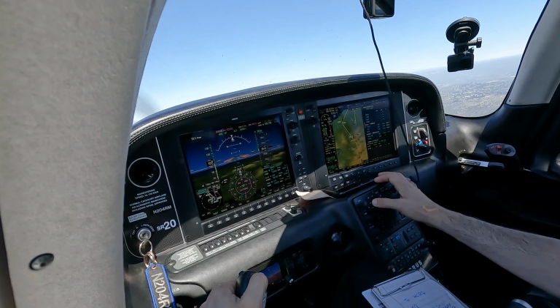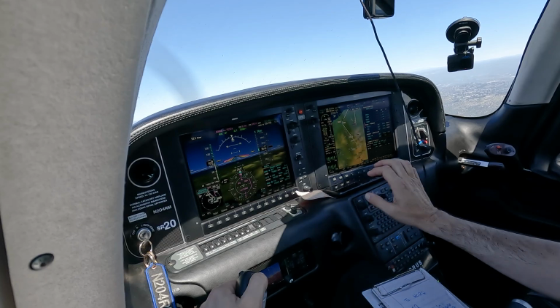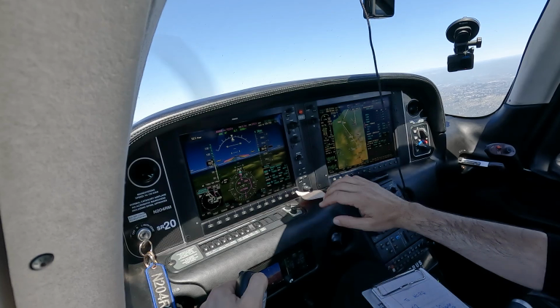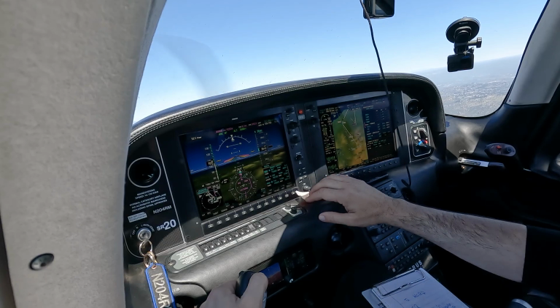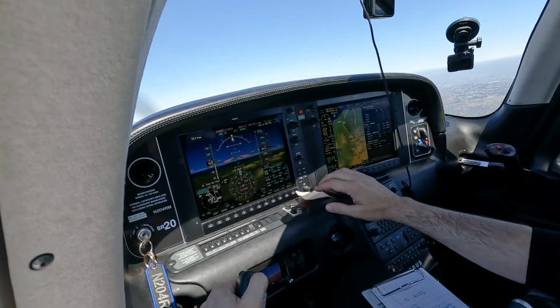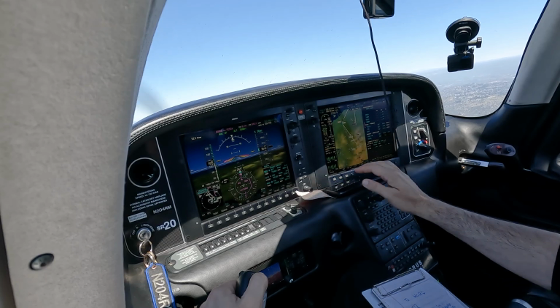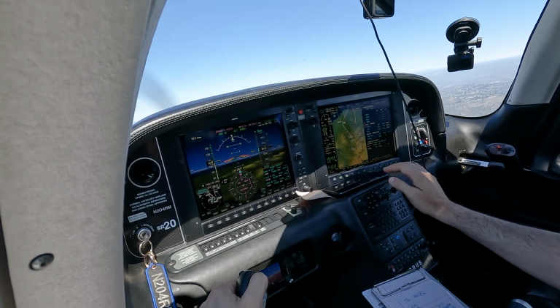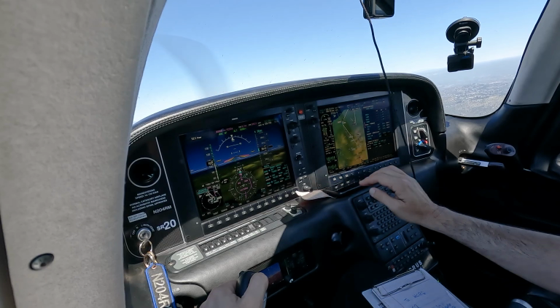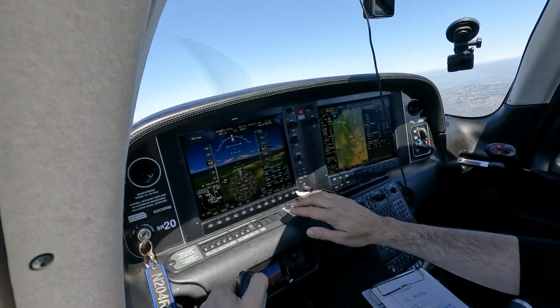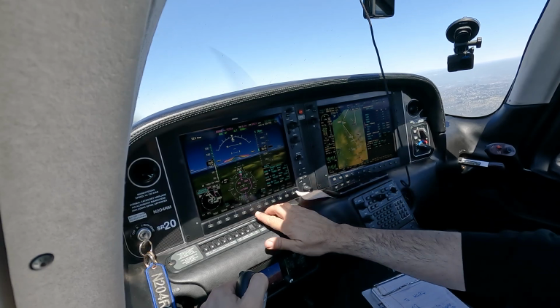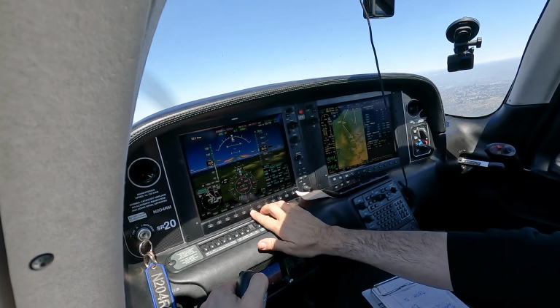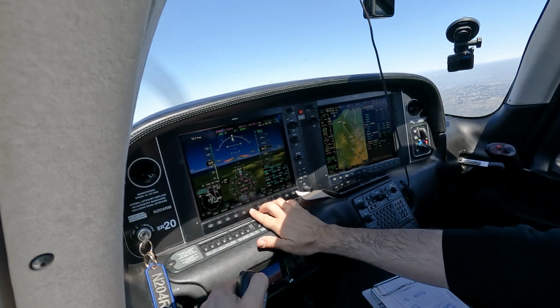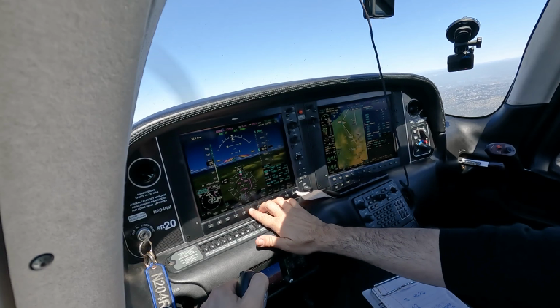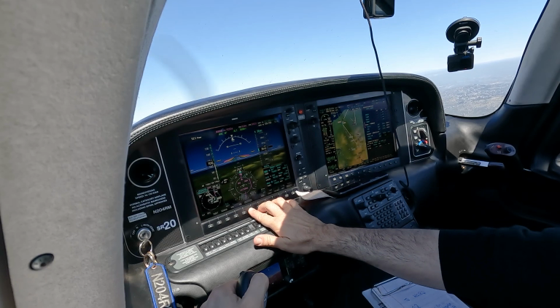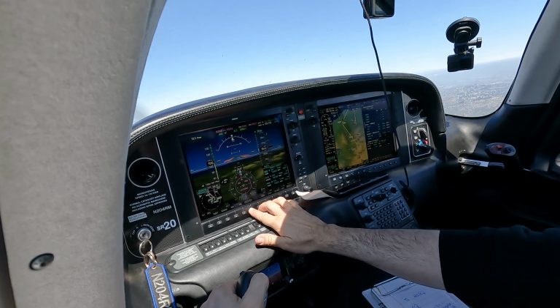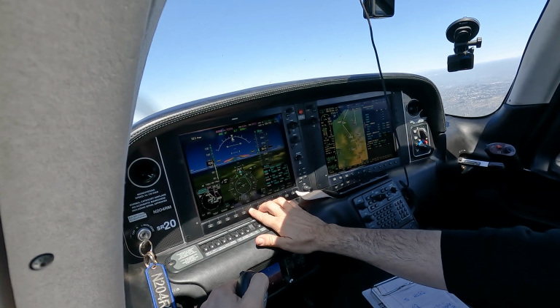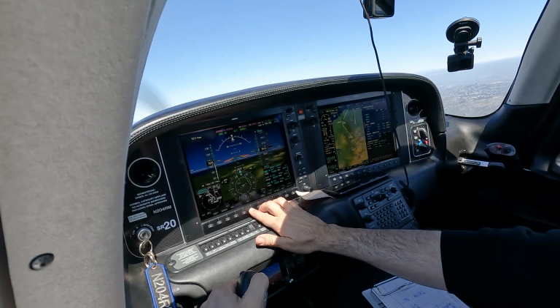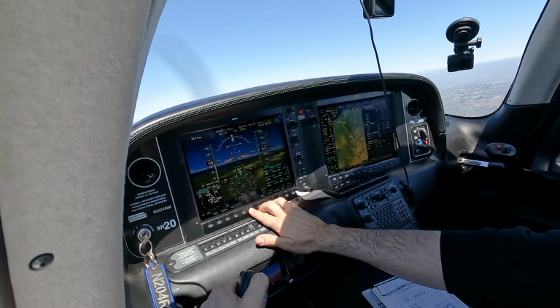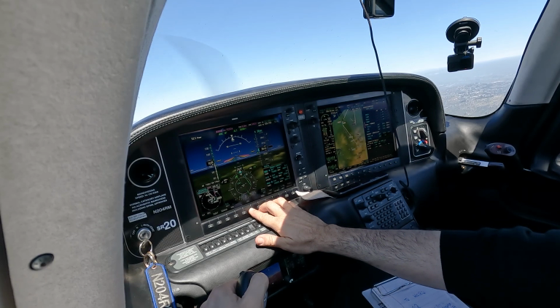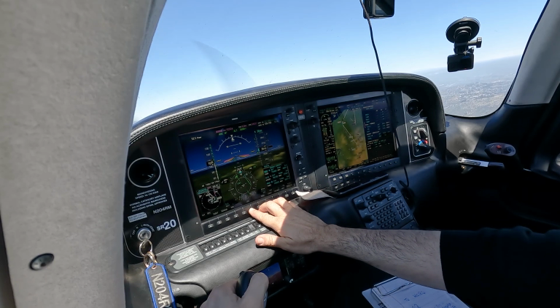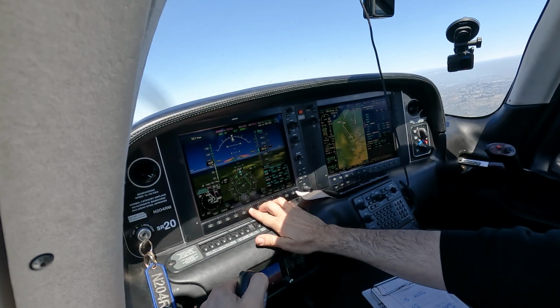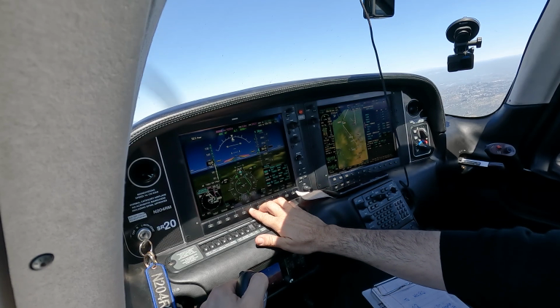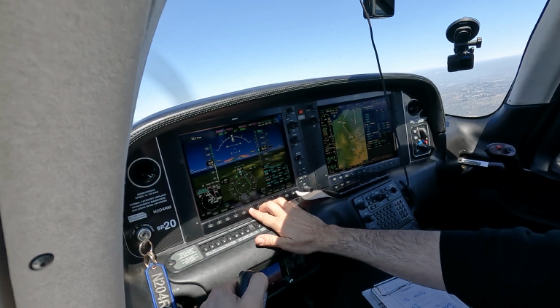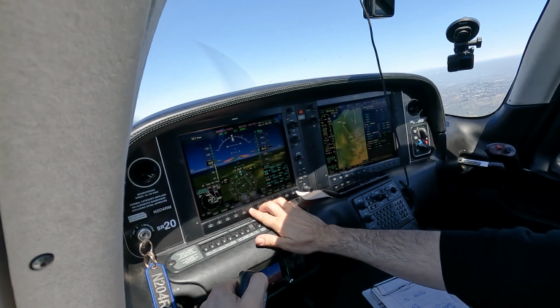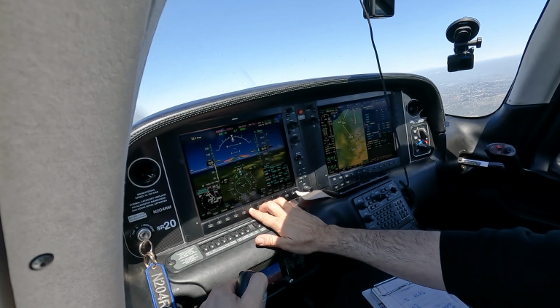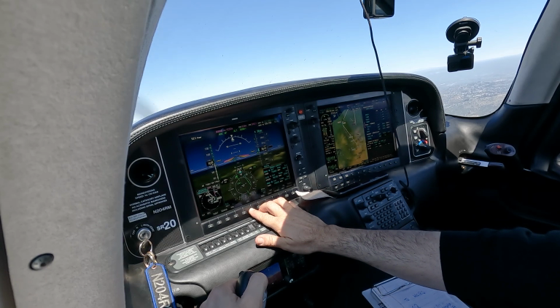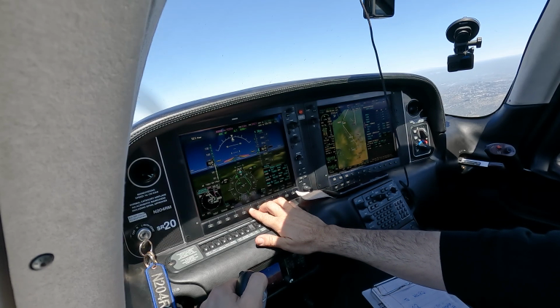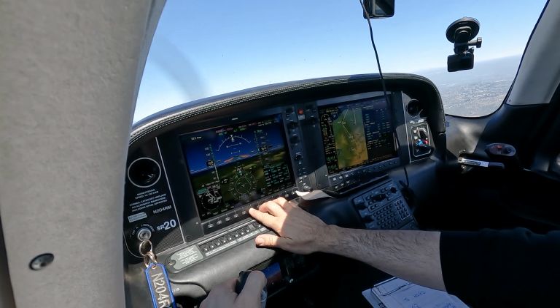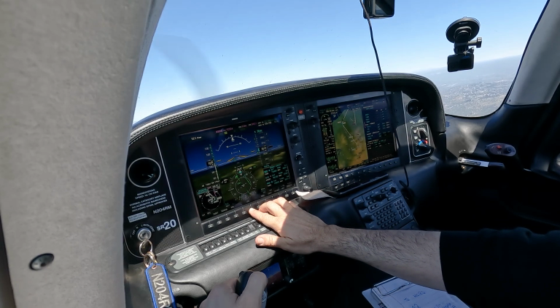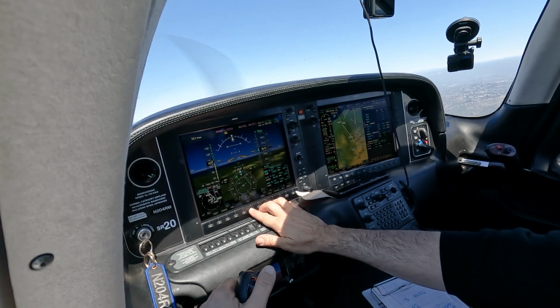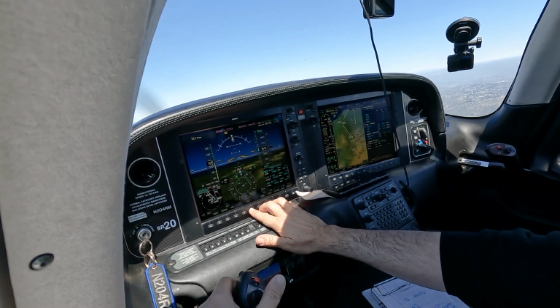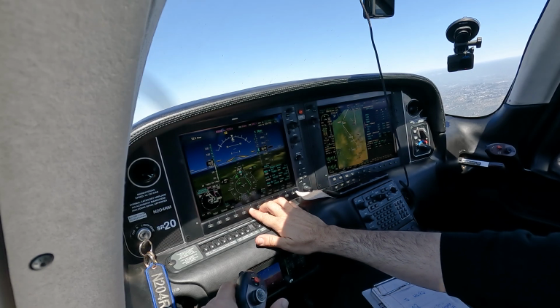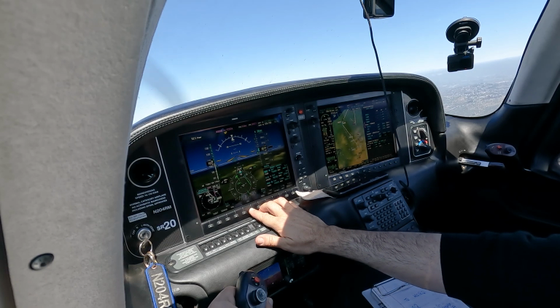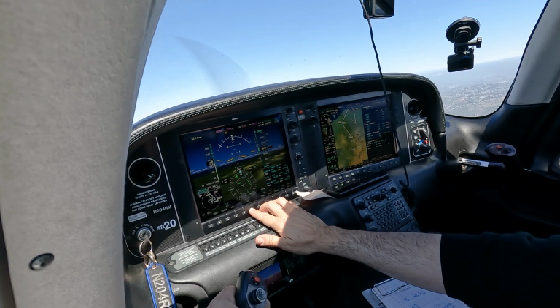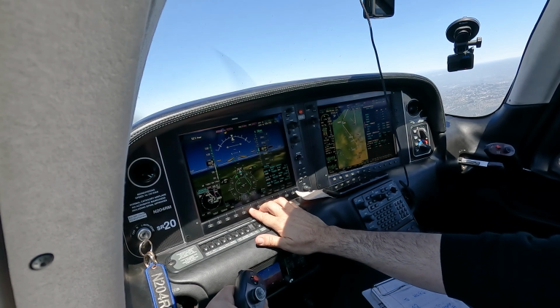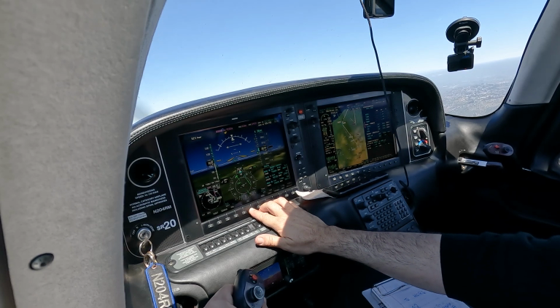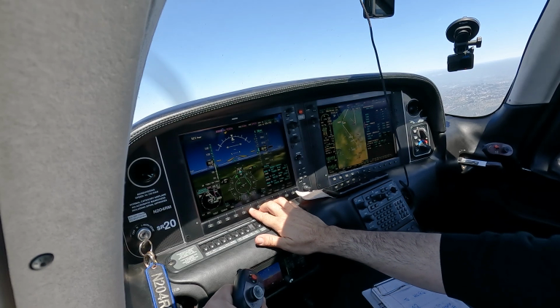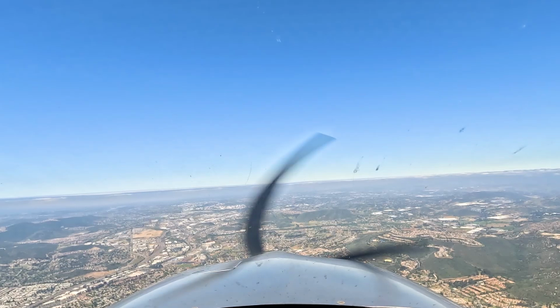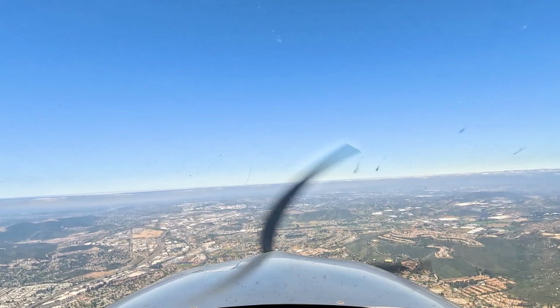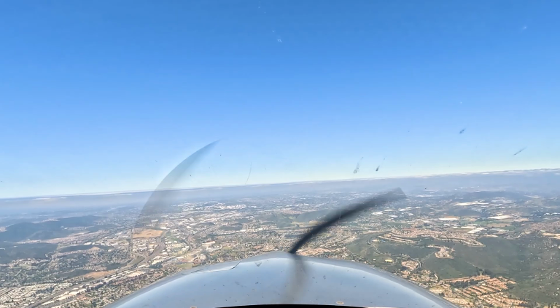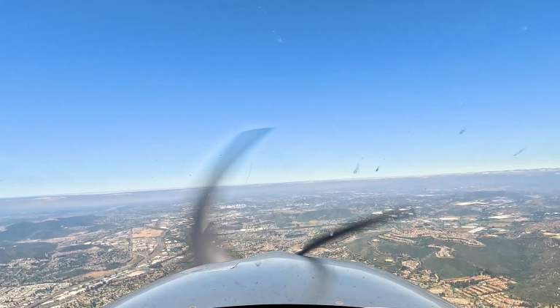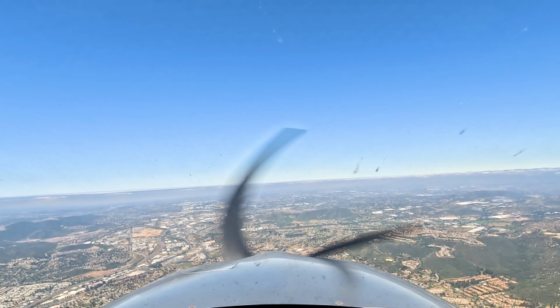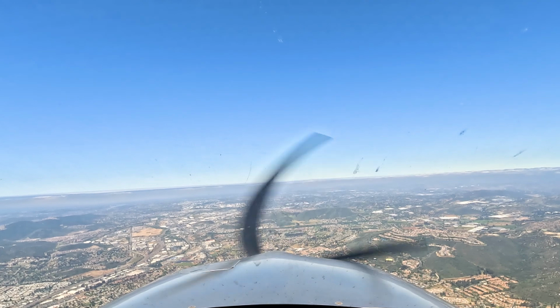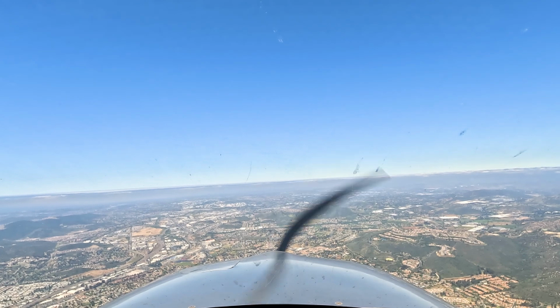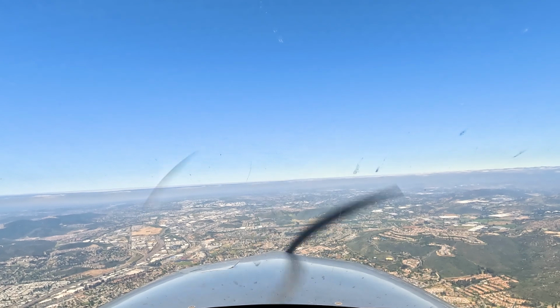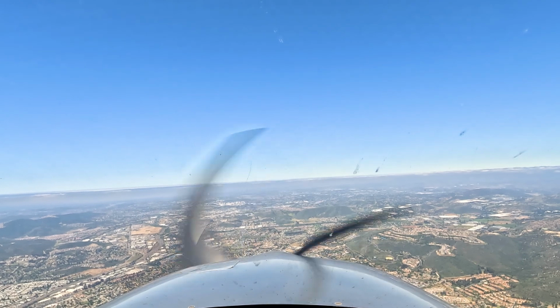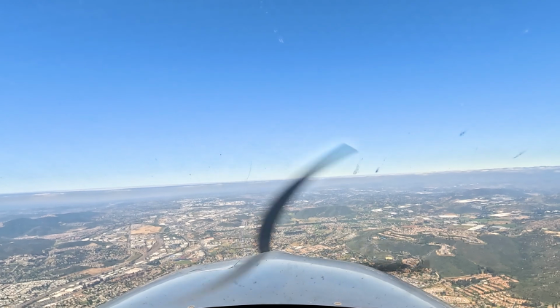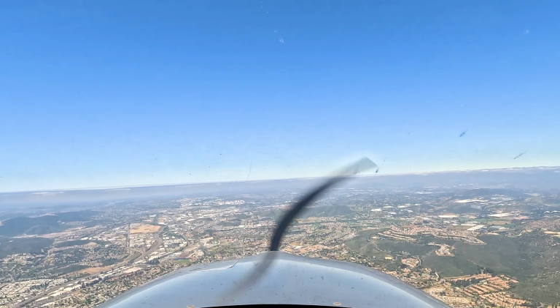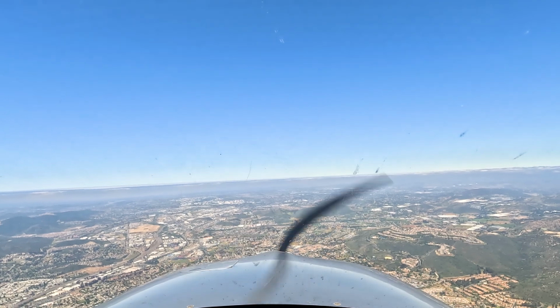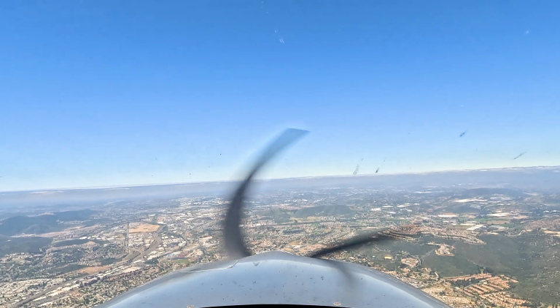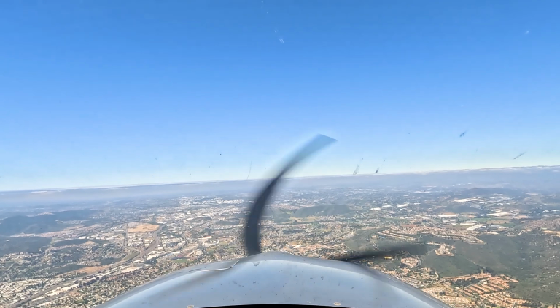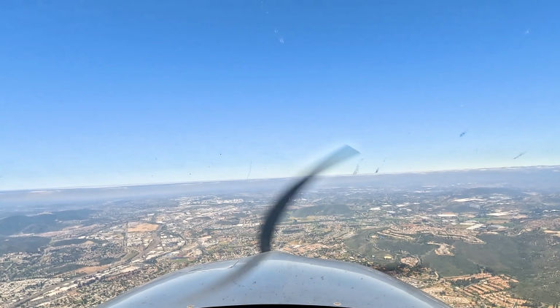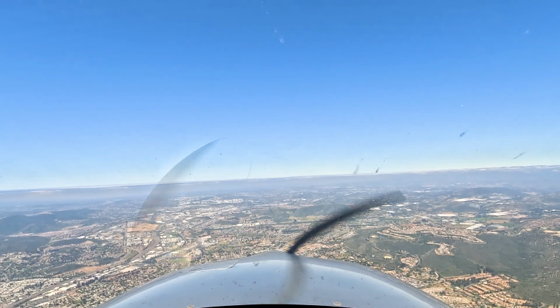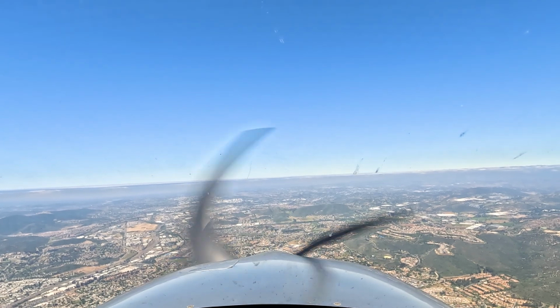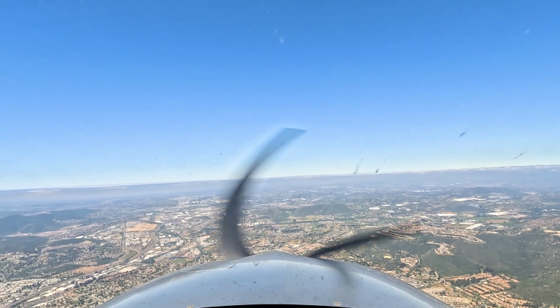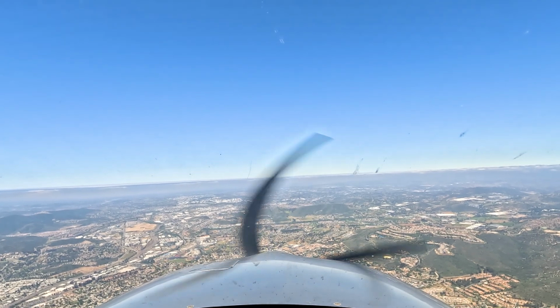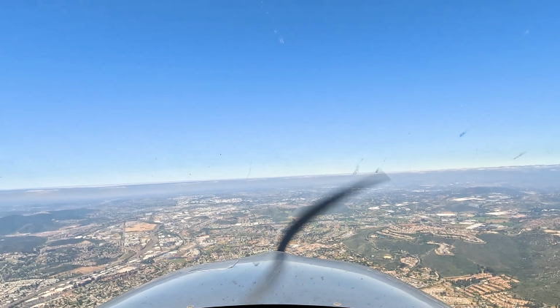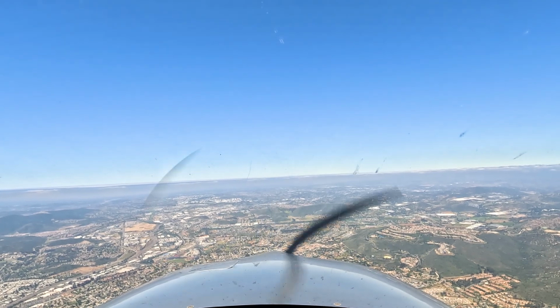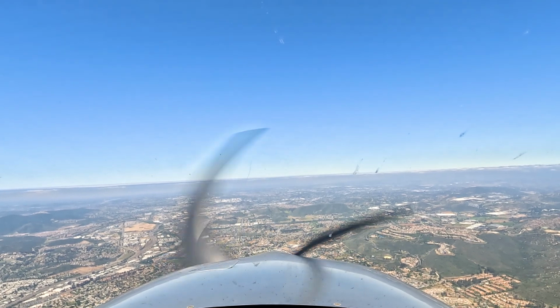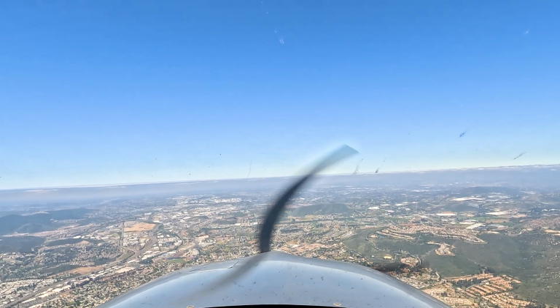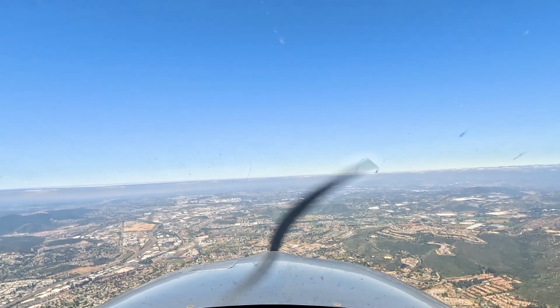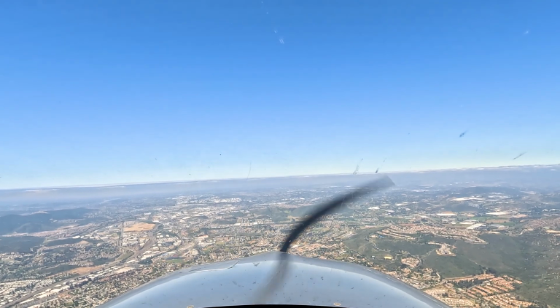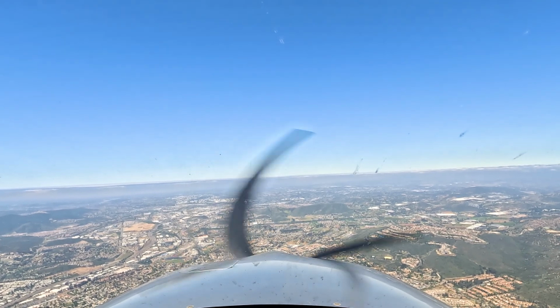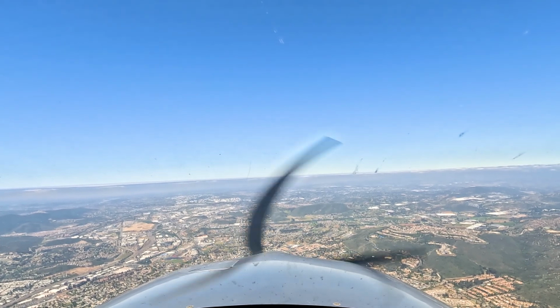ATC: Cirrus 204 Romeo Mike, contact Palomar Tower 118.6, have a good day. Pilot: 118.6, good day, Romeo Mike.